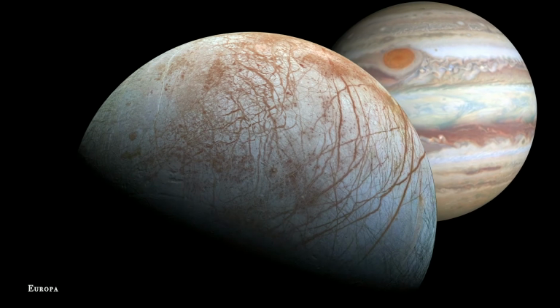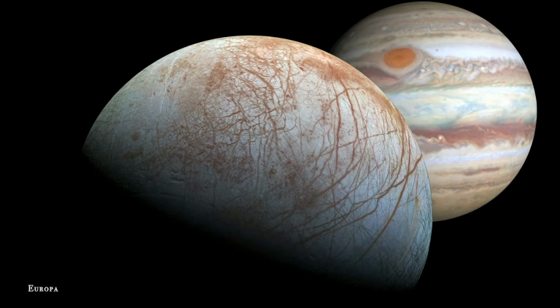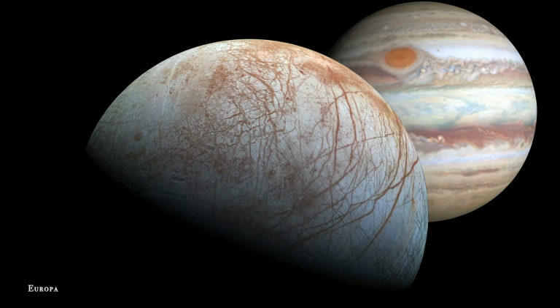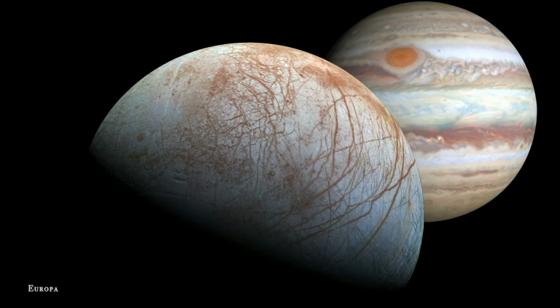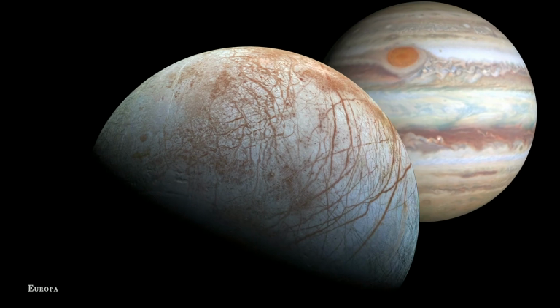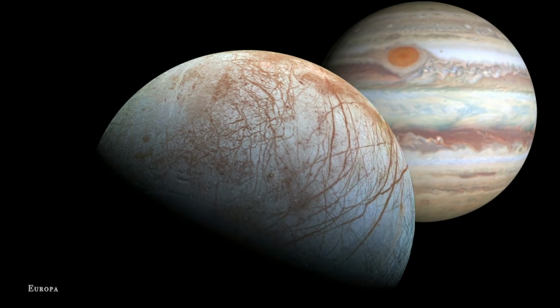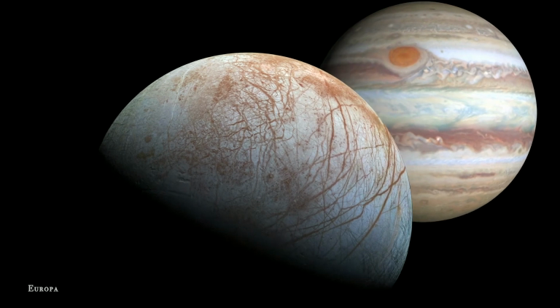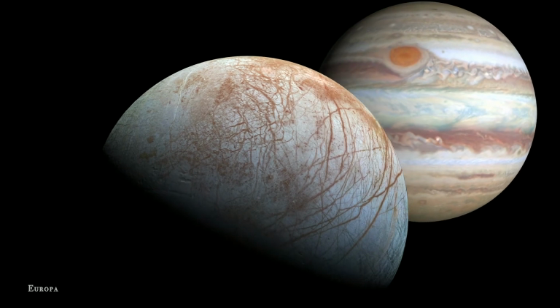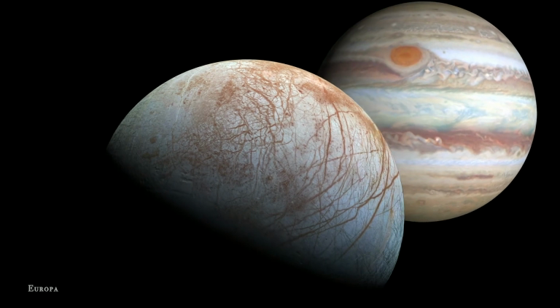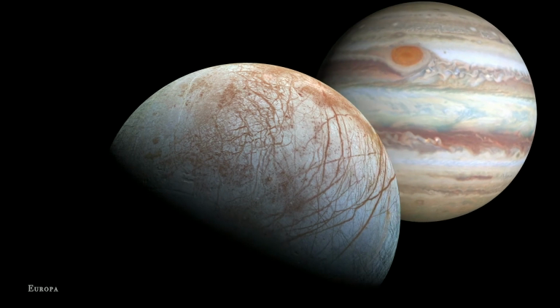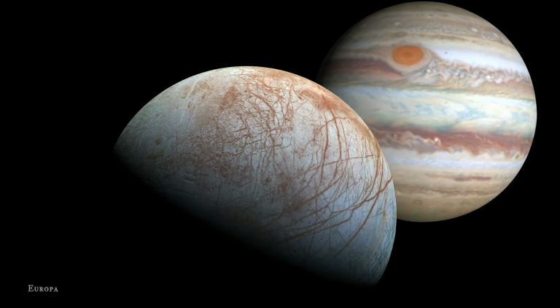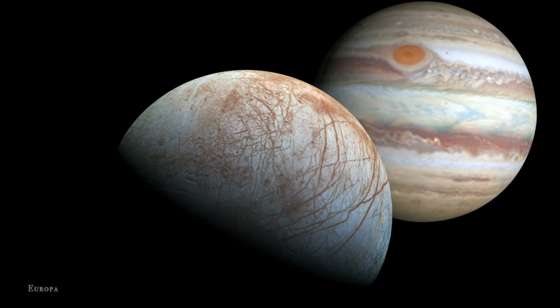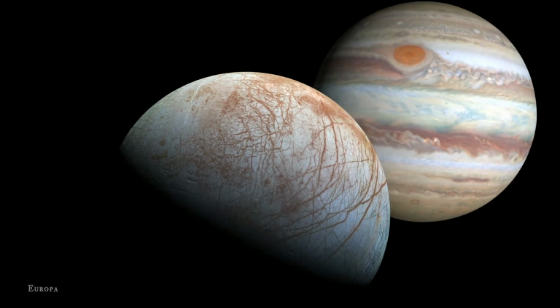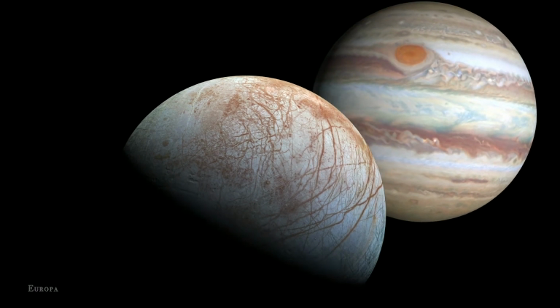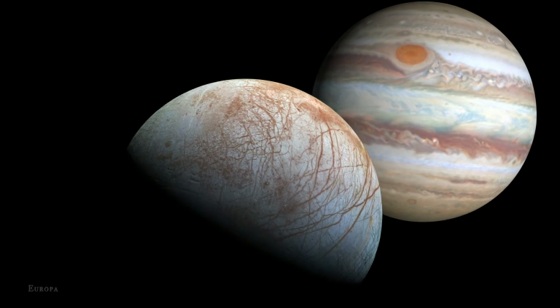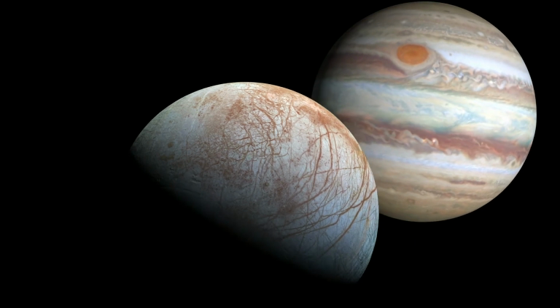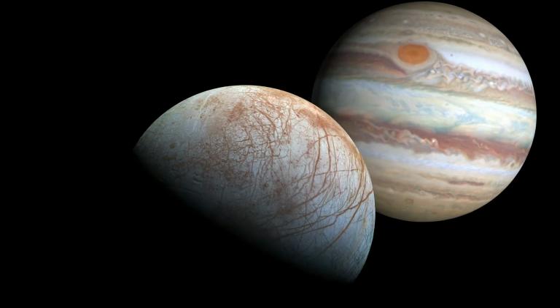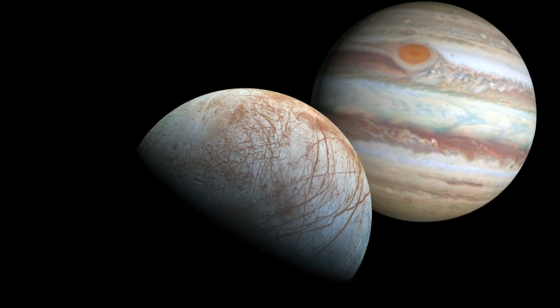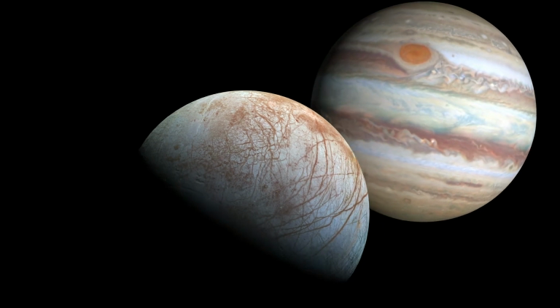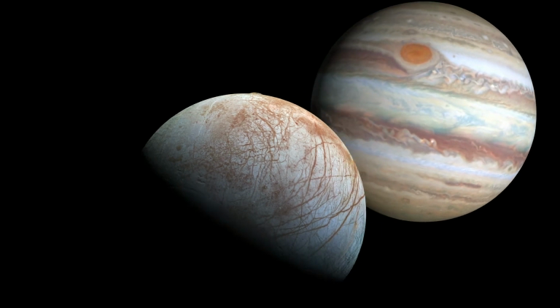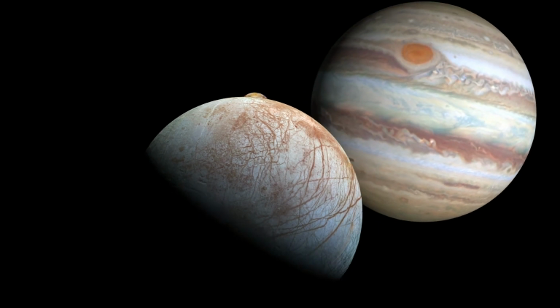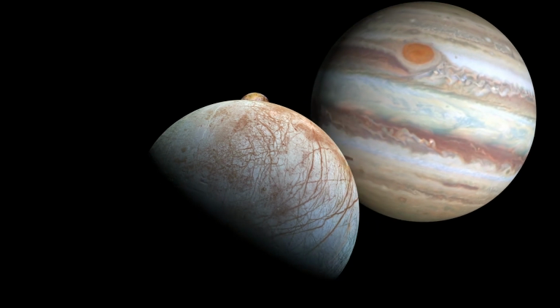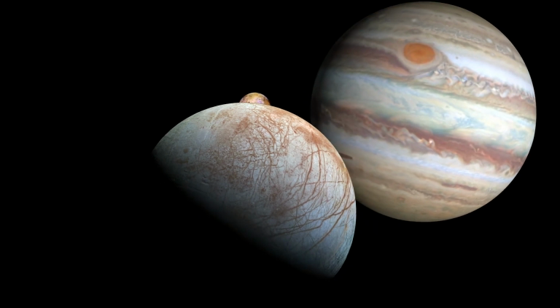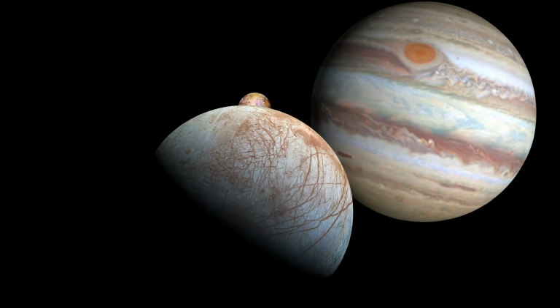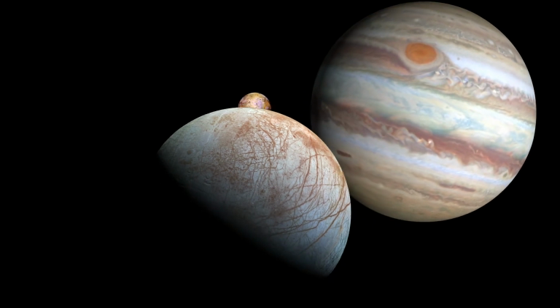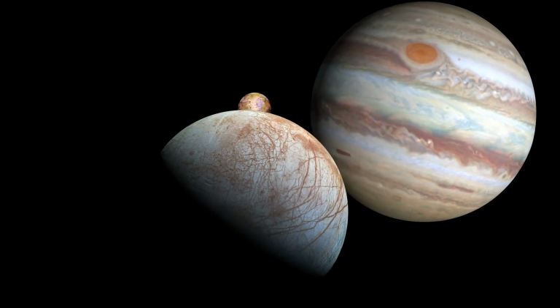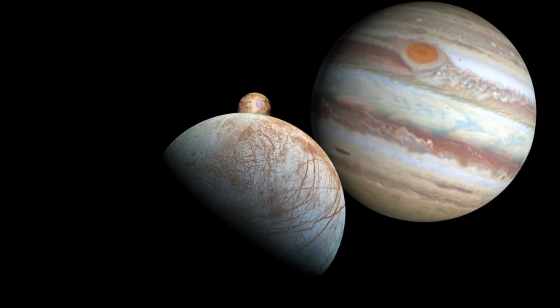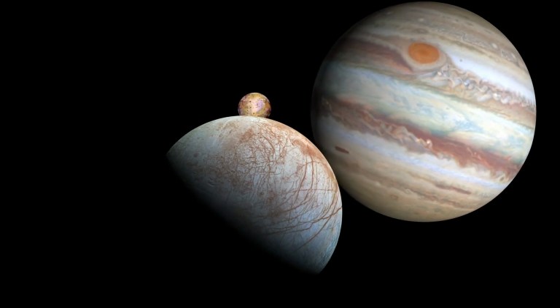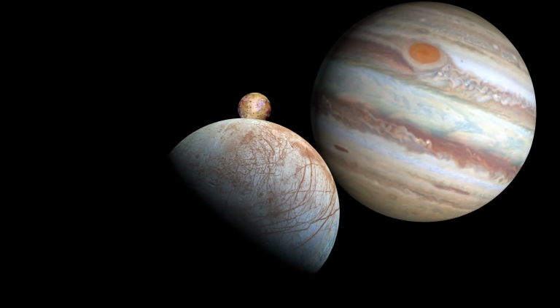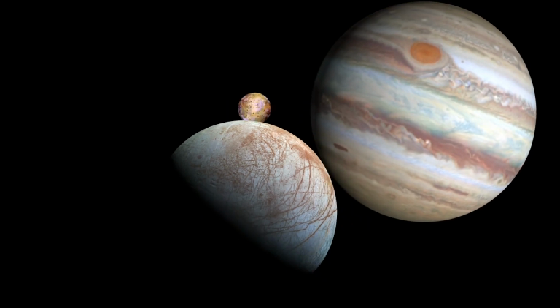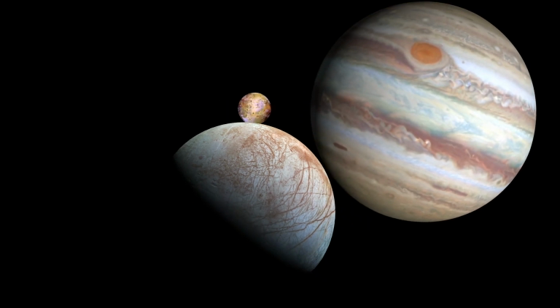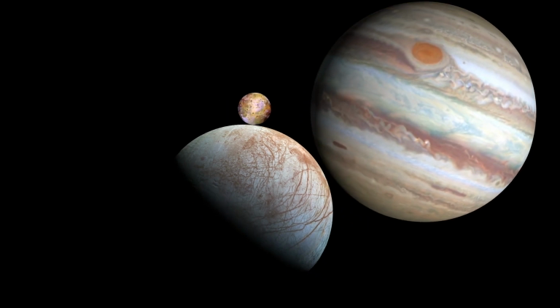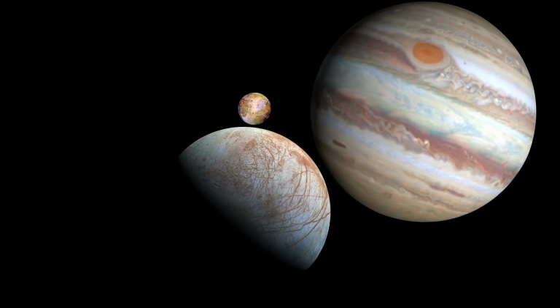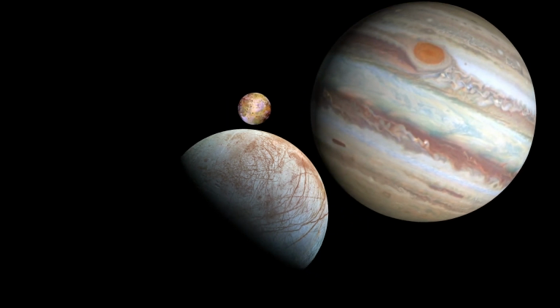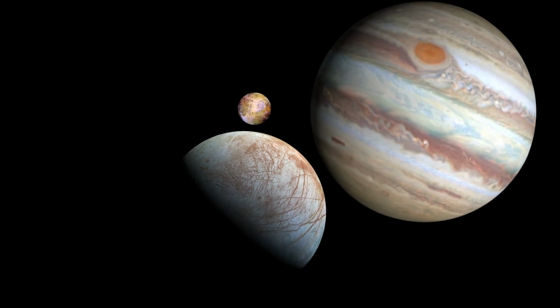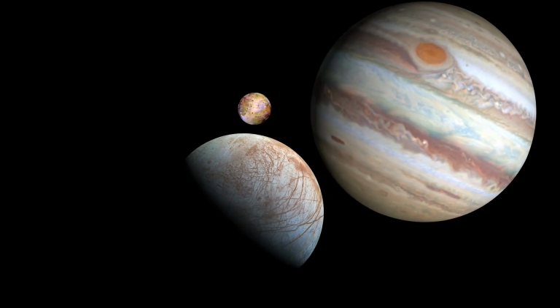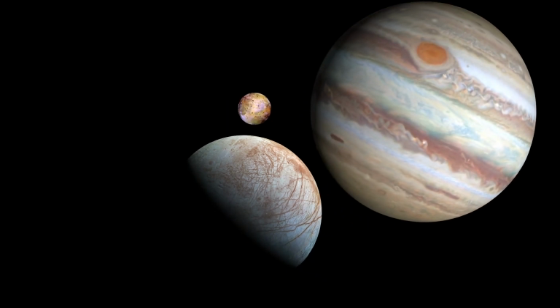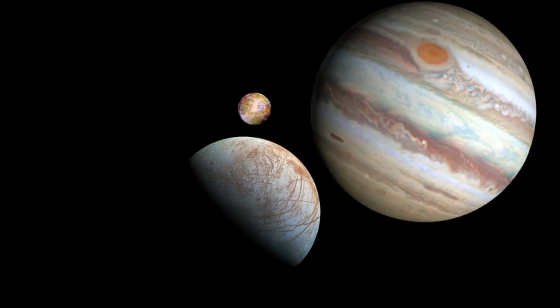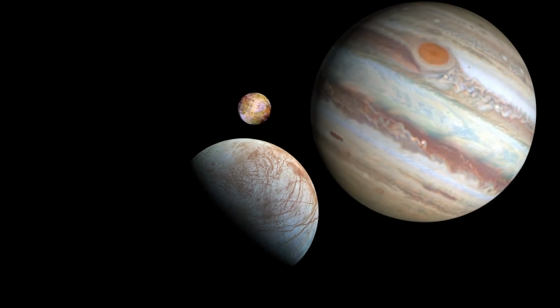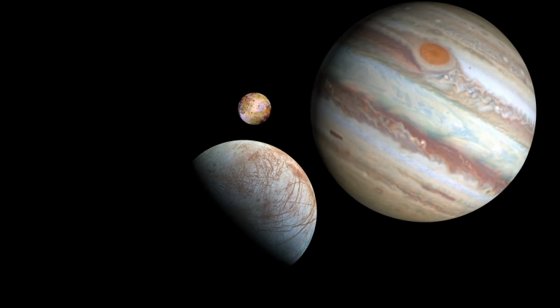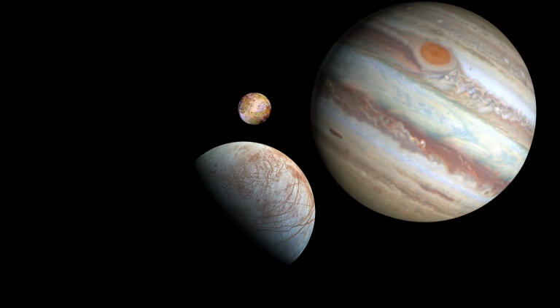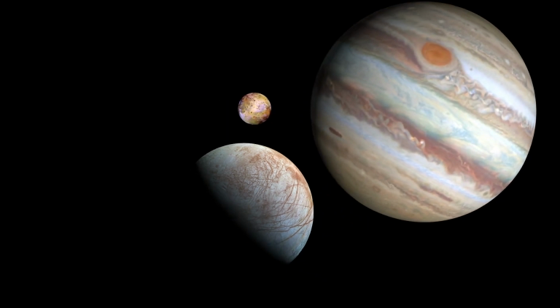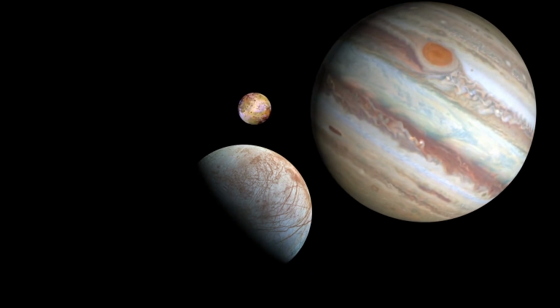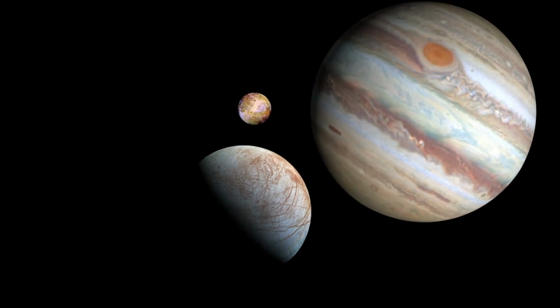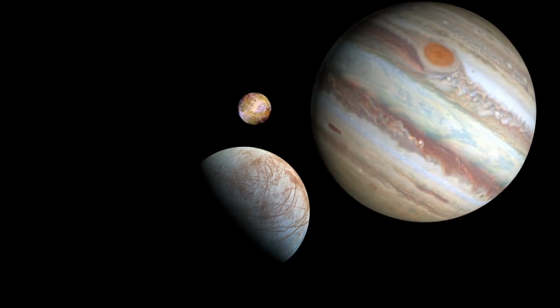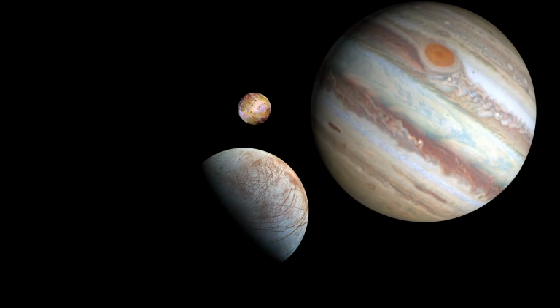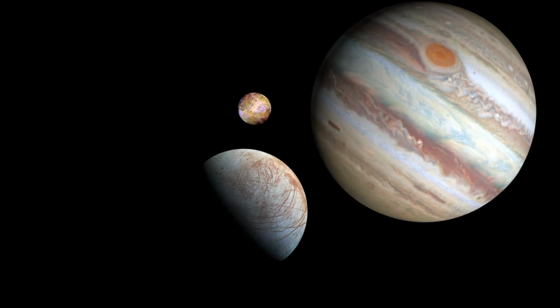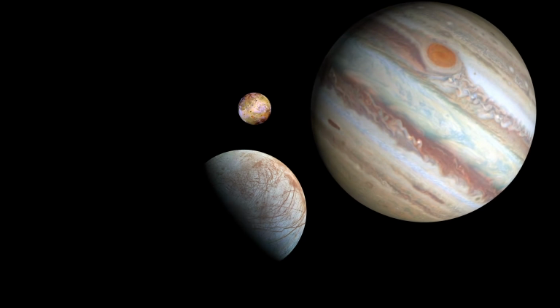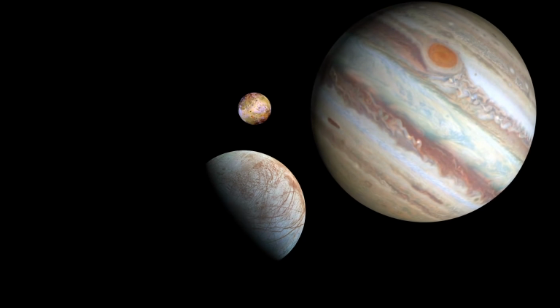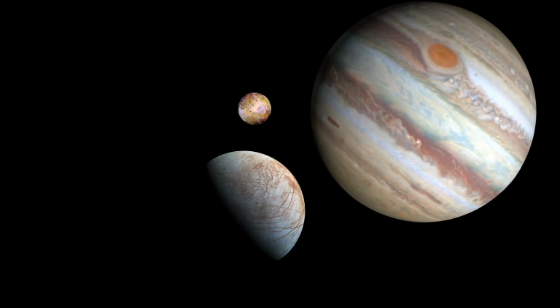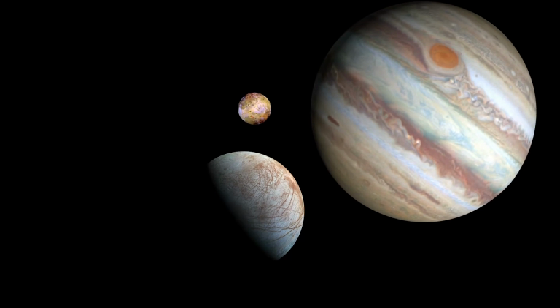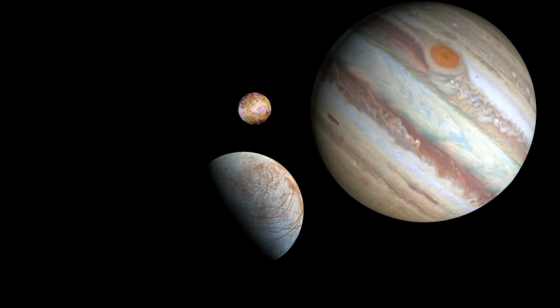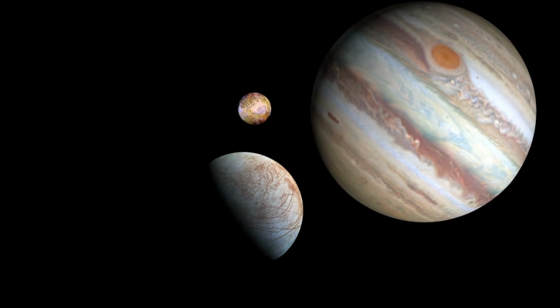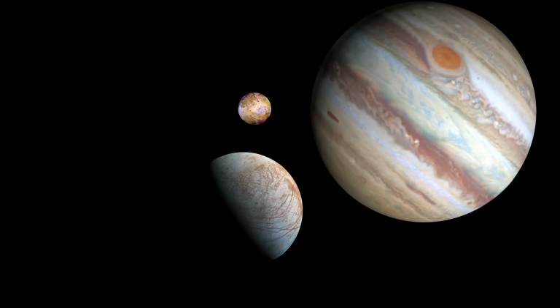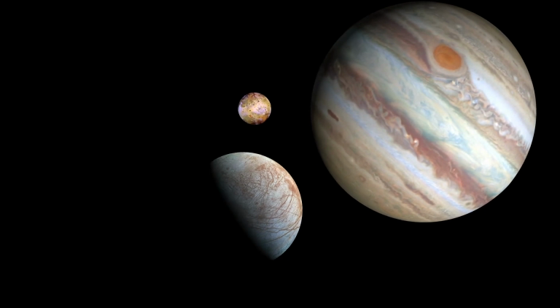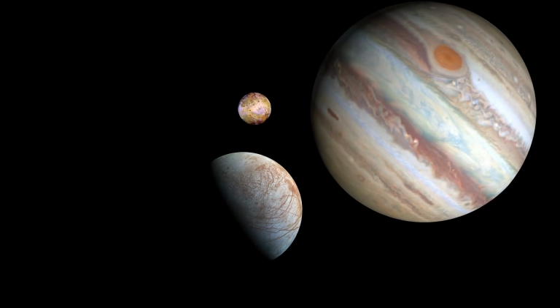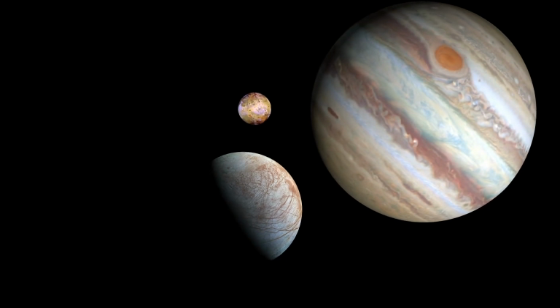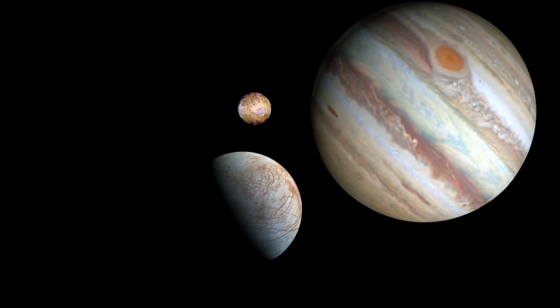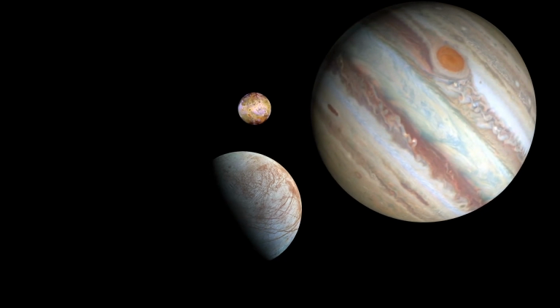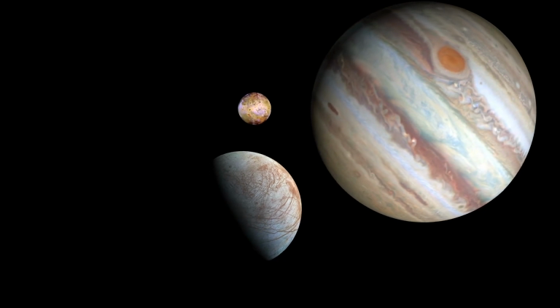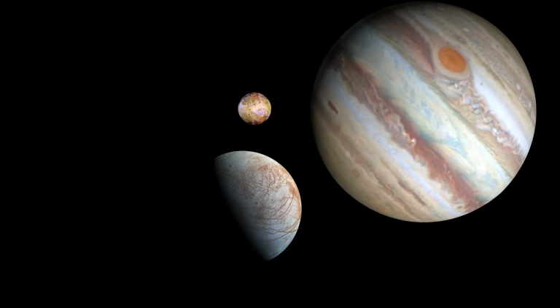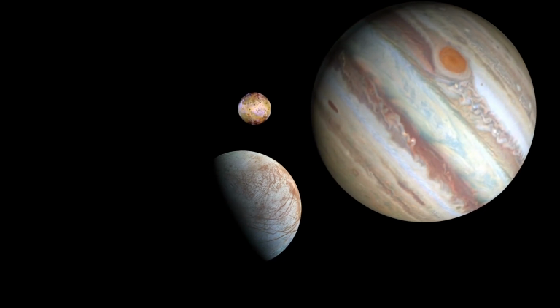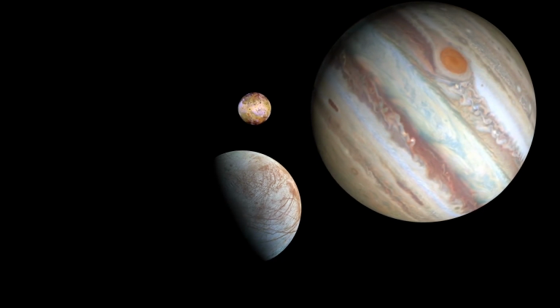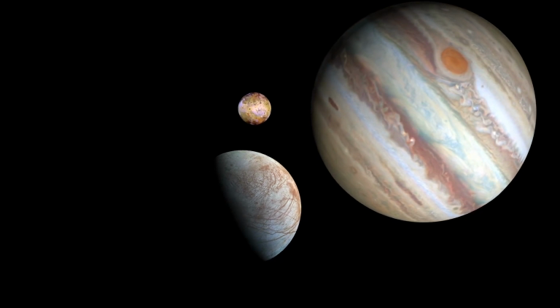What makes Europa really intriguing is that underneath its thick sheet of ice could be a liquid ocean, which could hold the secrets to other forms of life in our solar system.